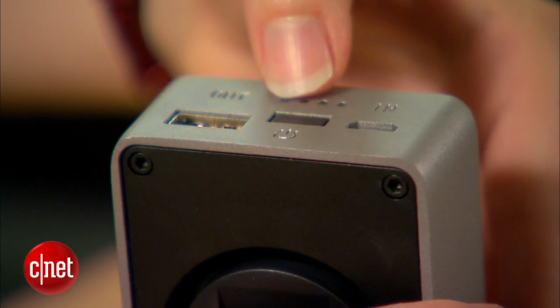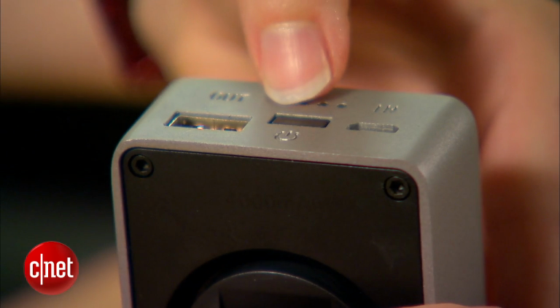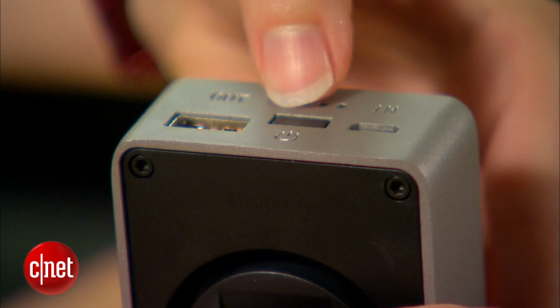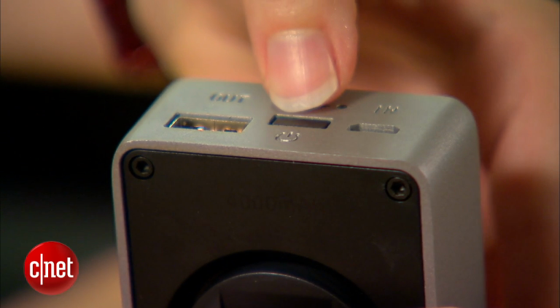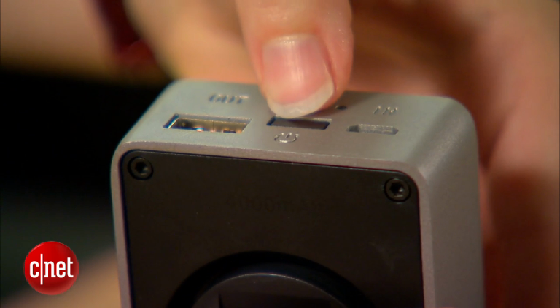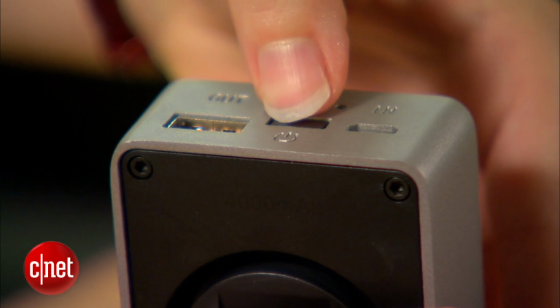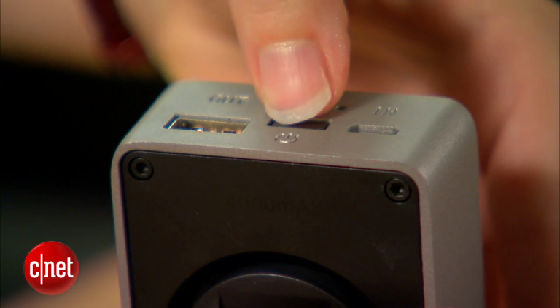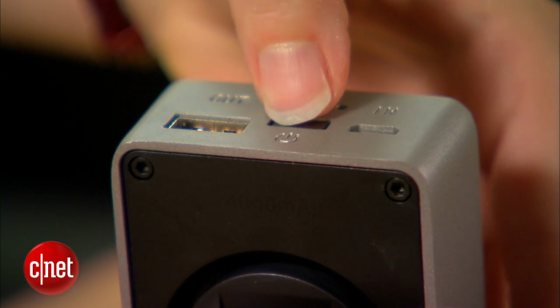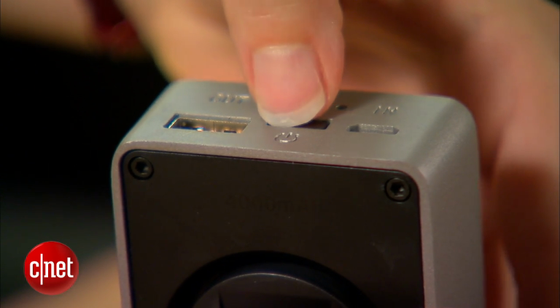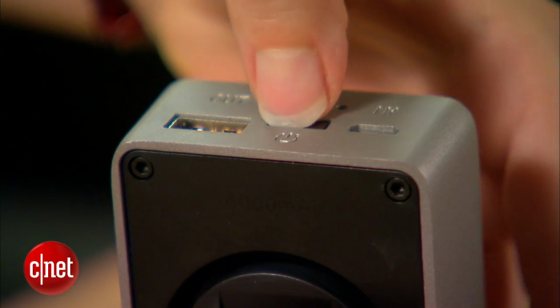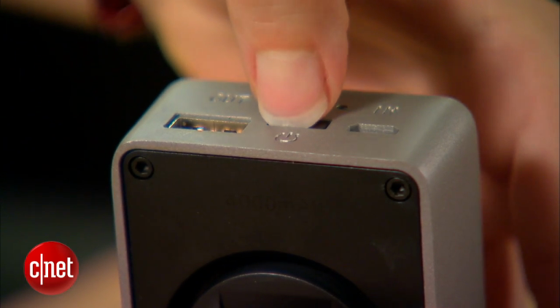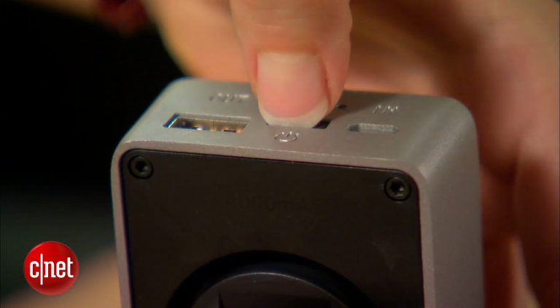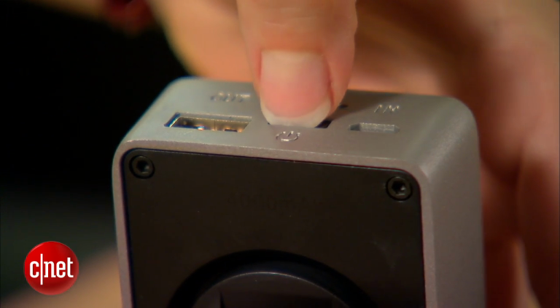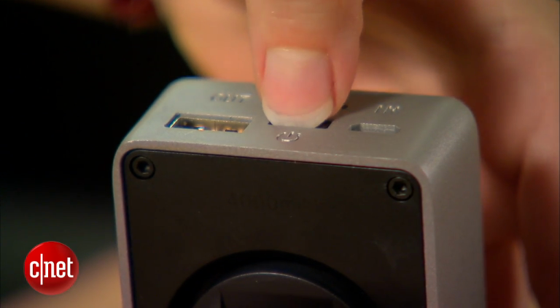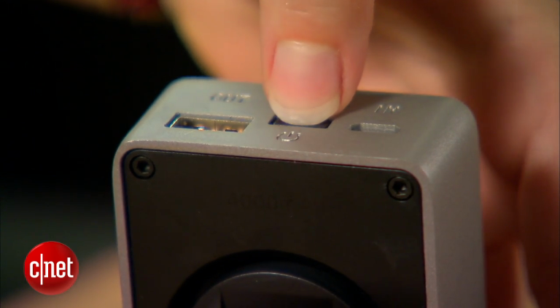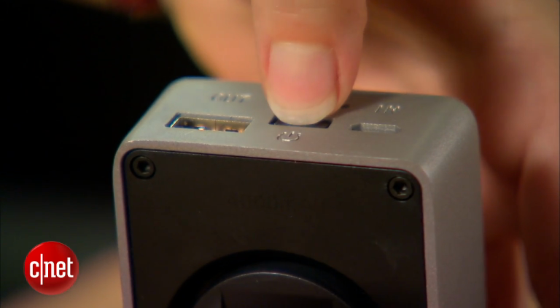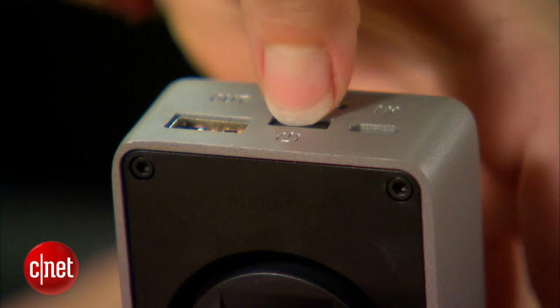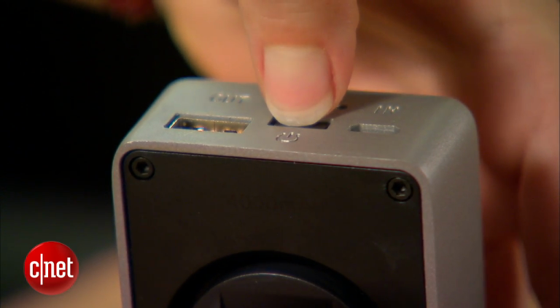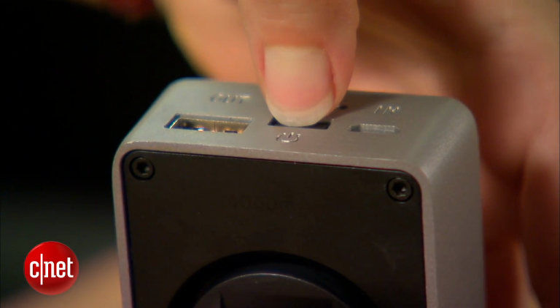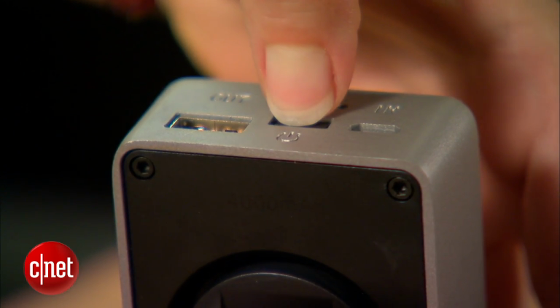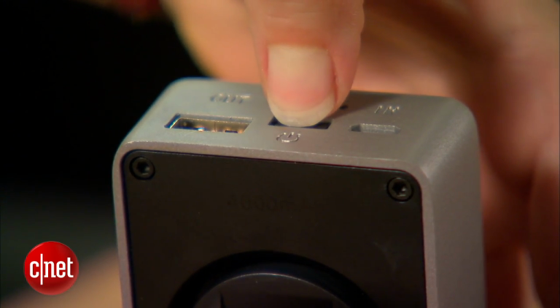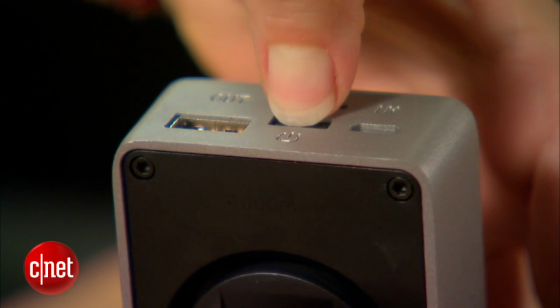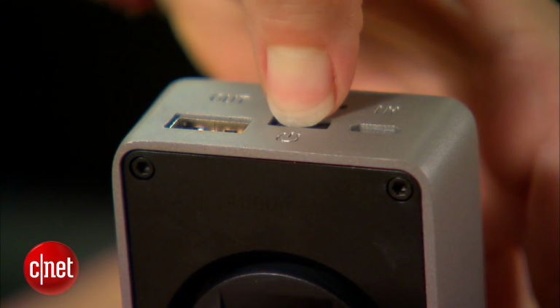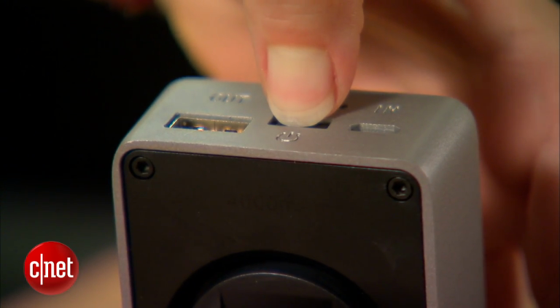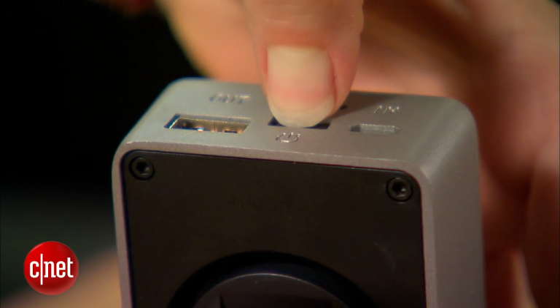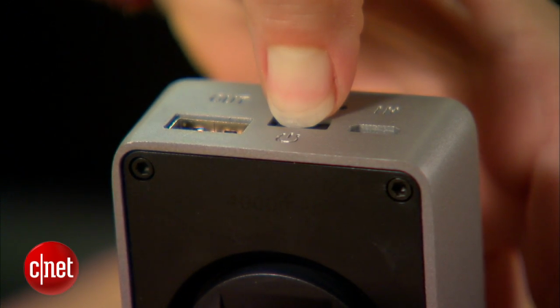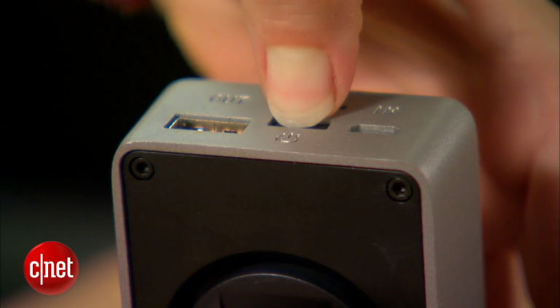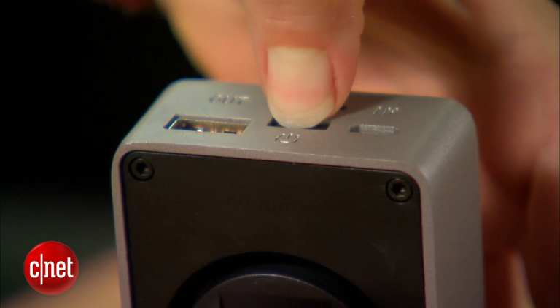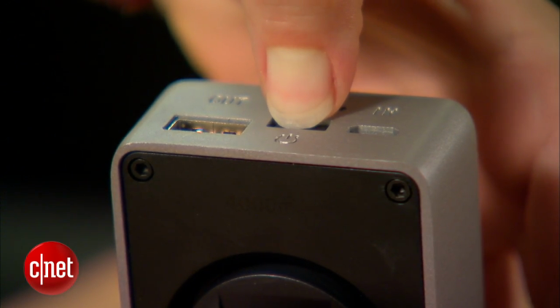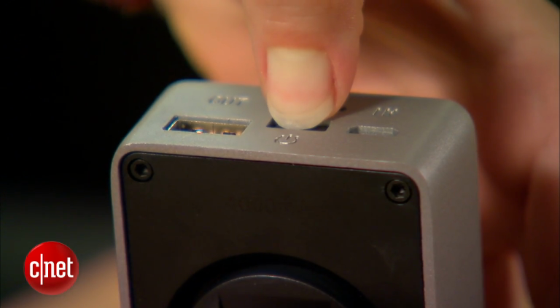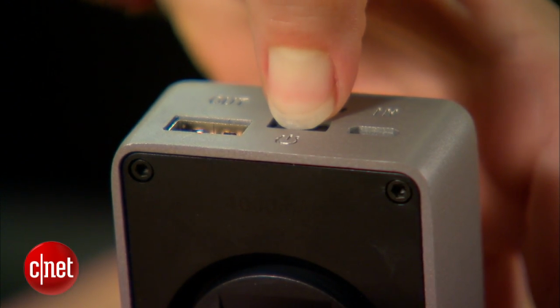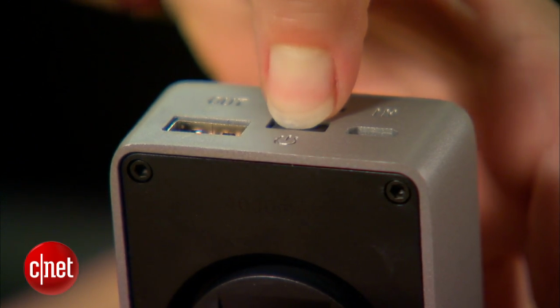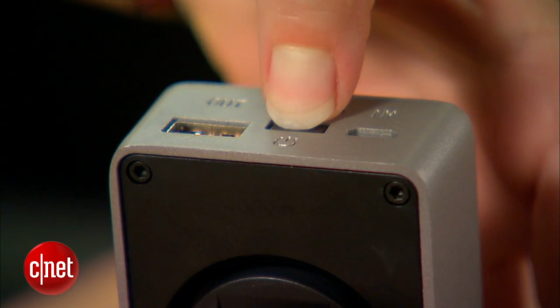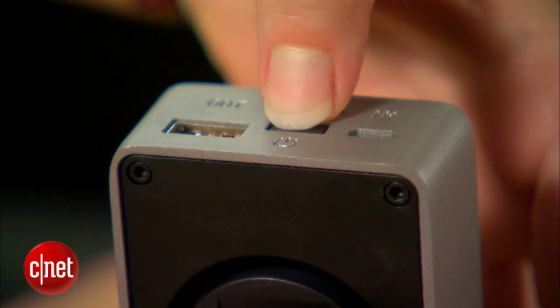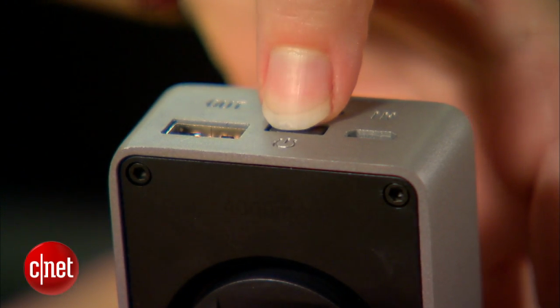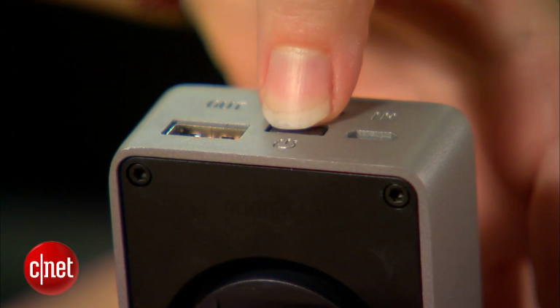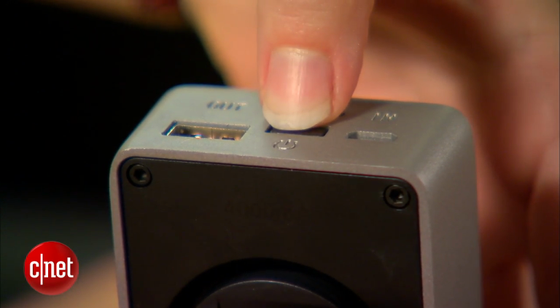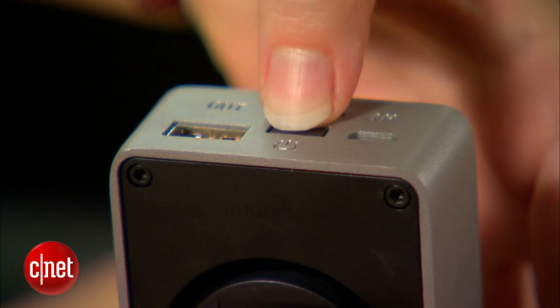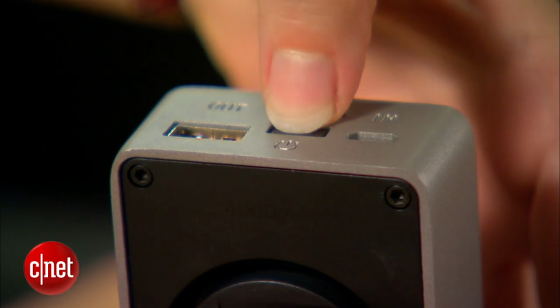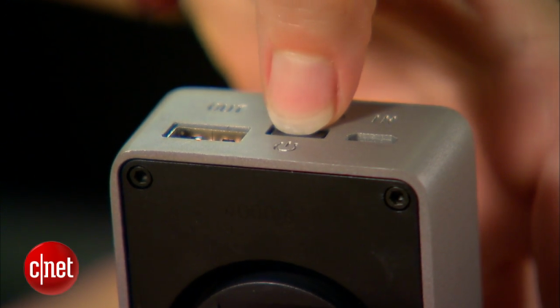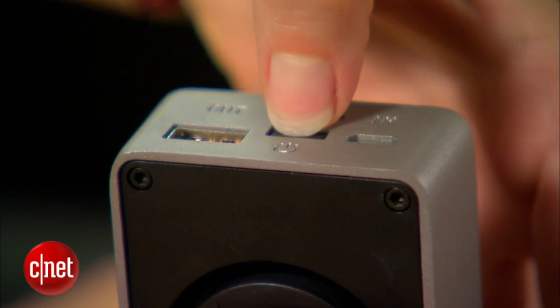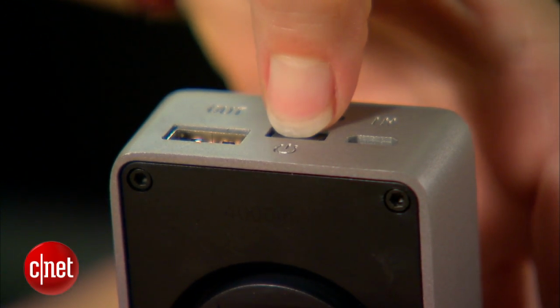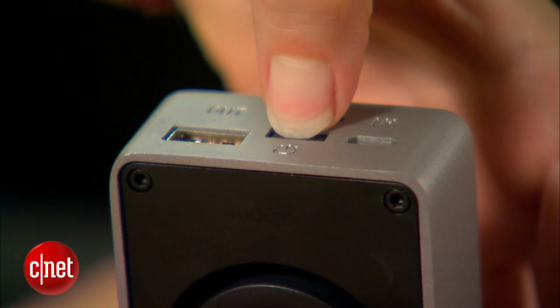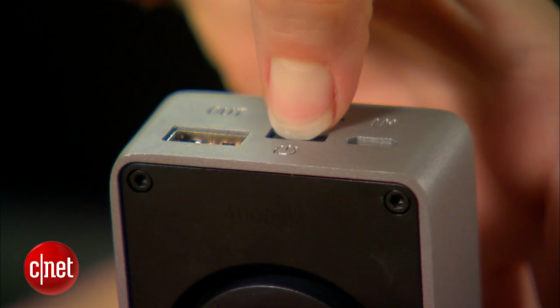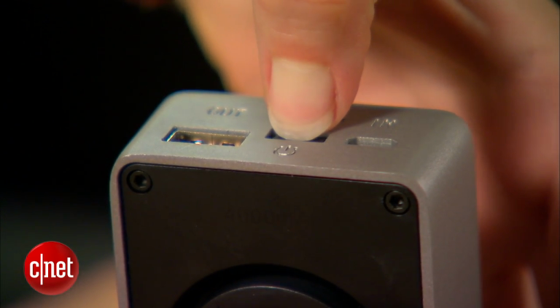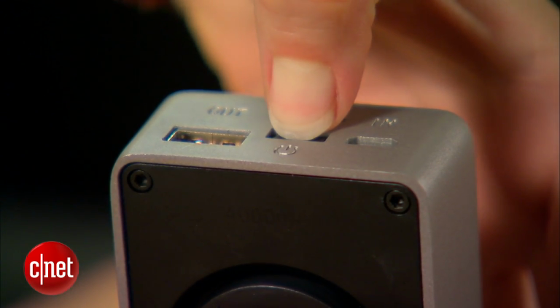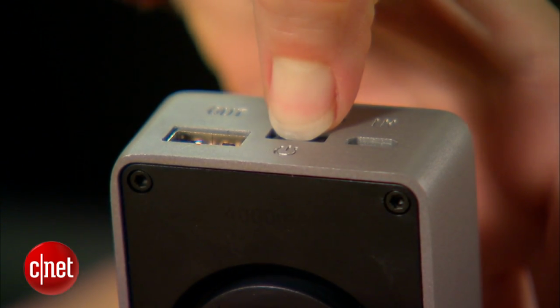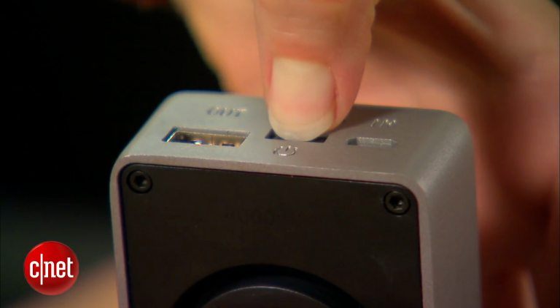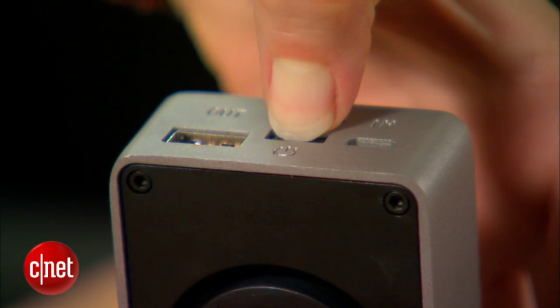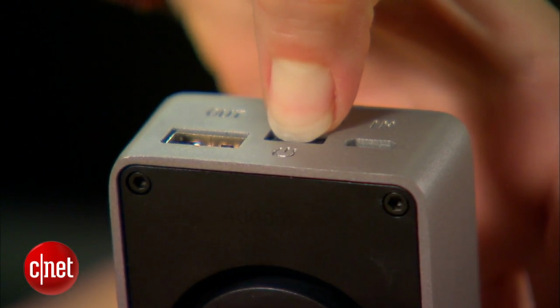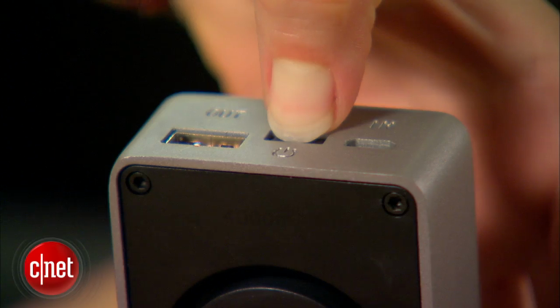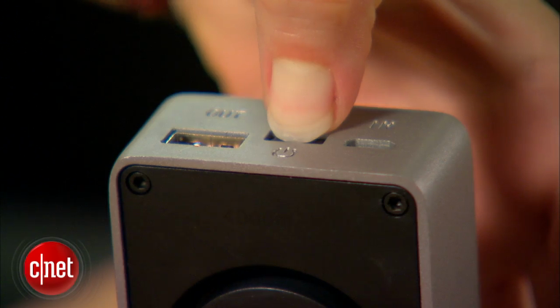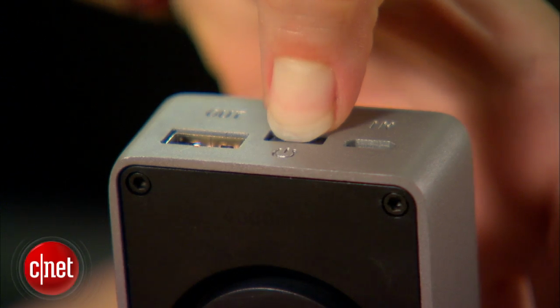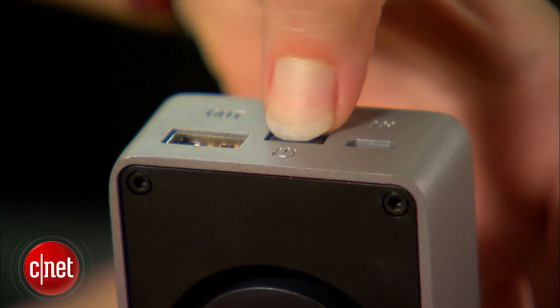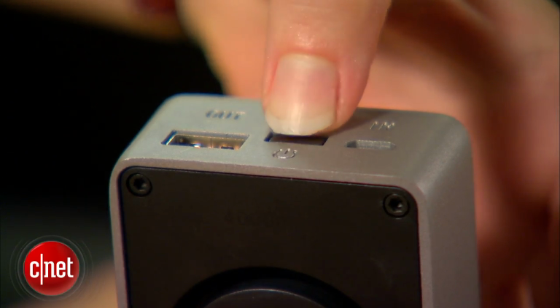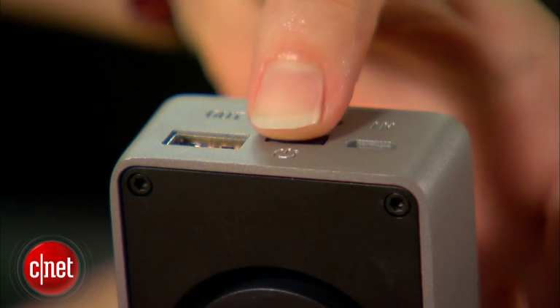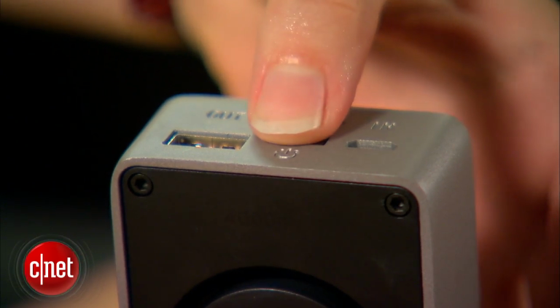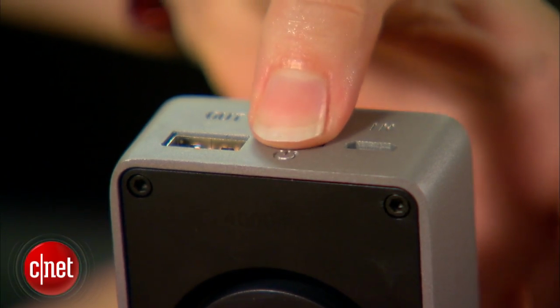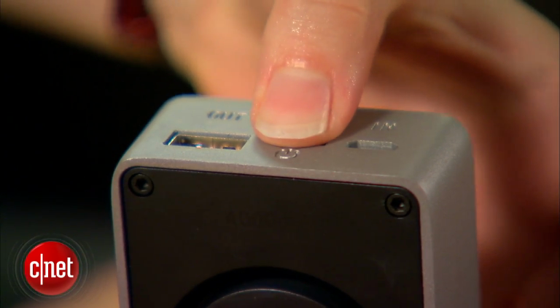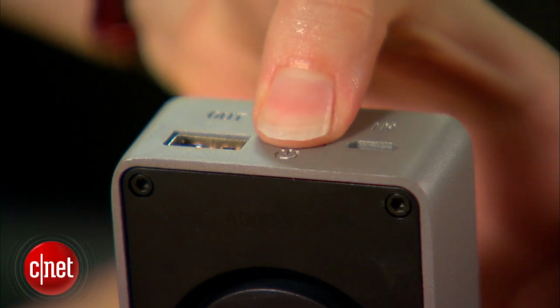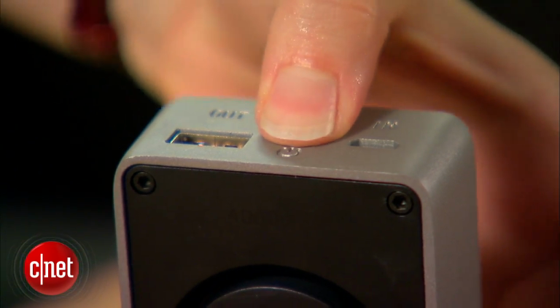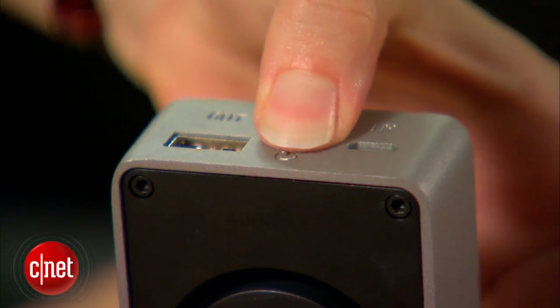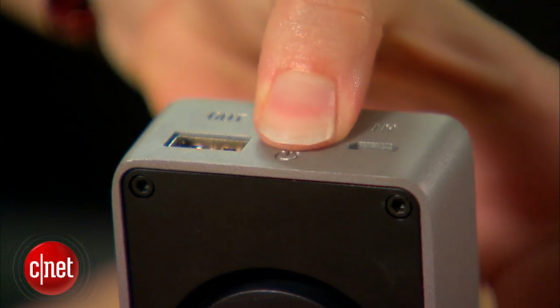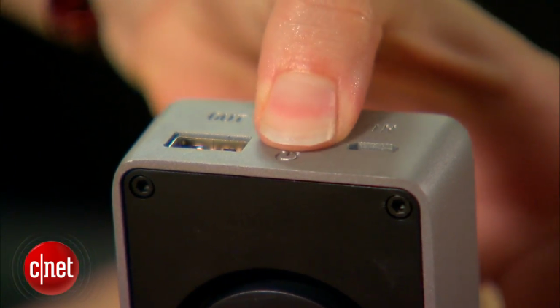My biggest gripe about the device is that because the power button is recessed below the surface of the outer case, it's really hard to press.